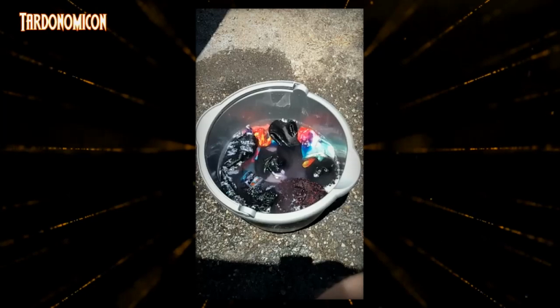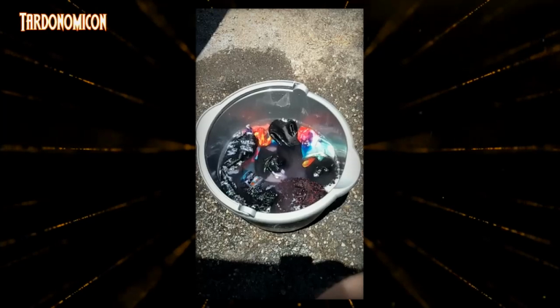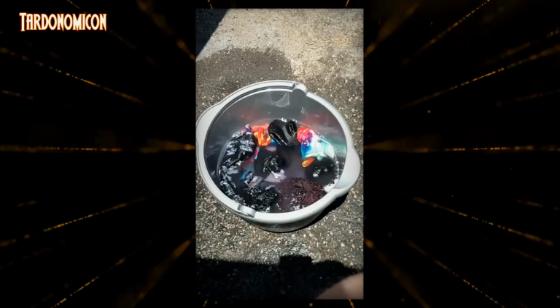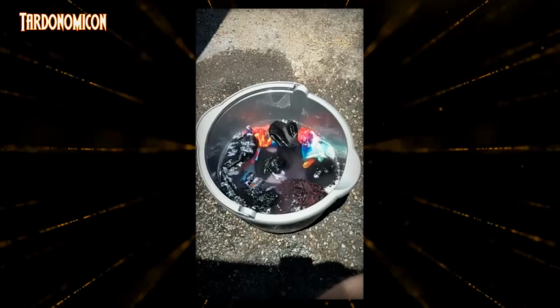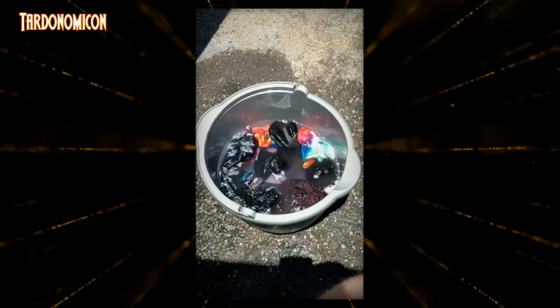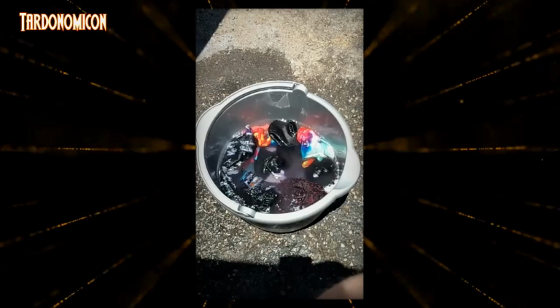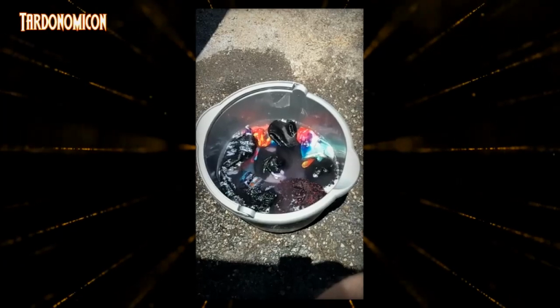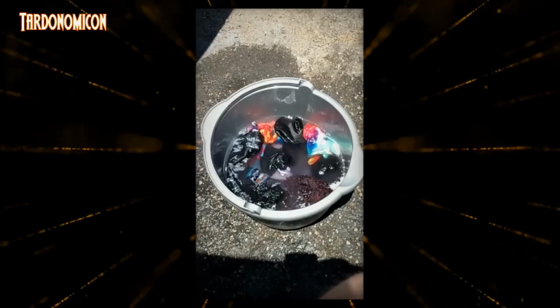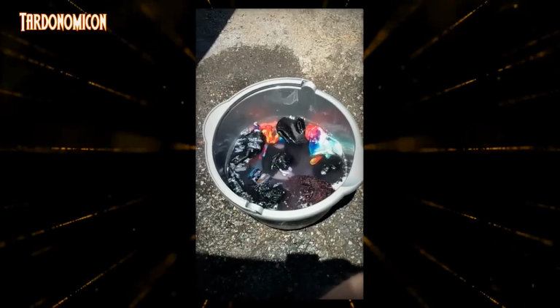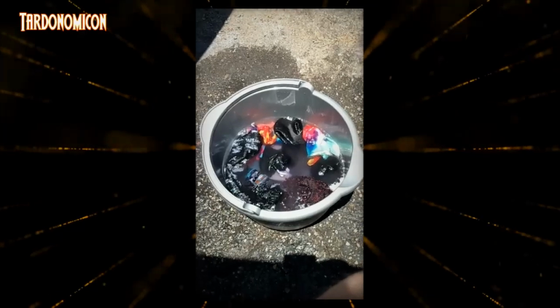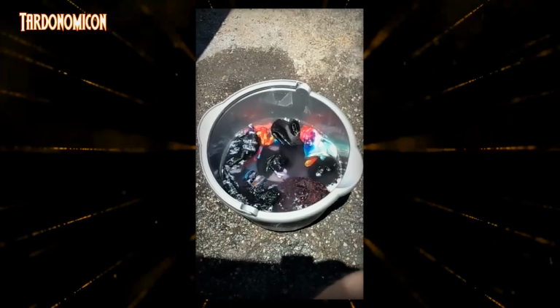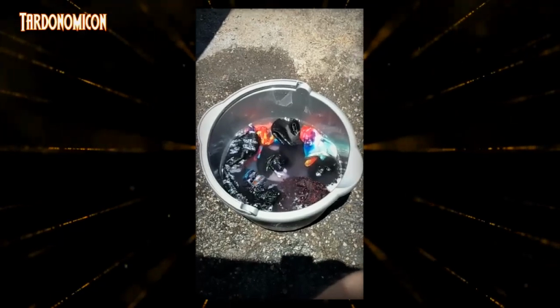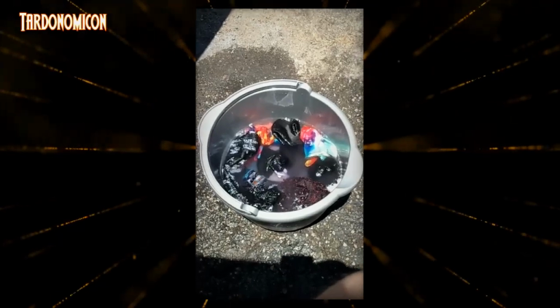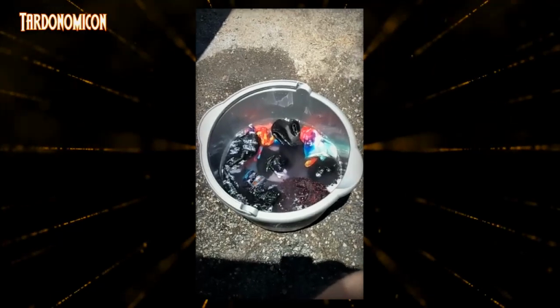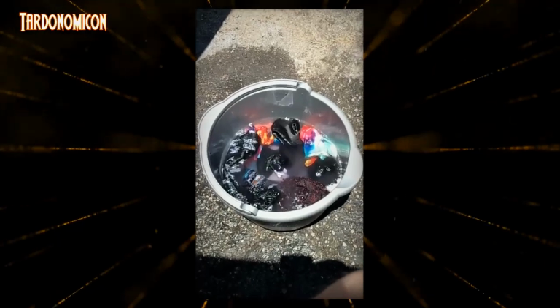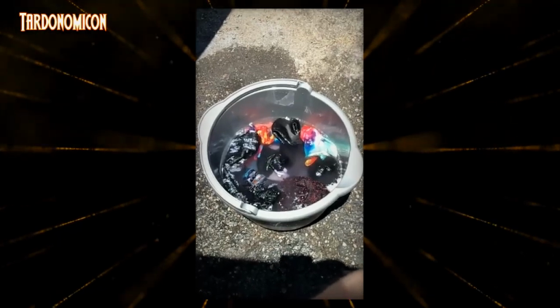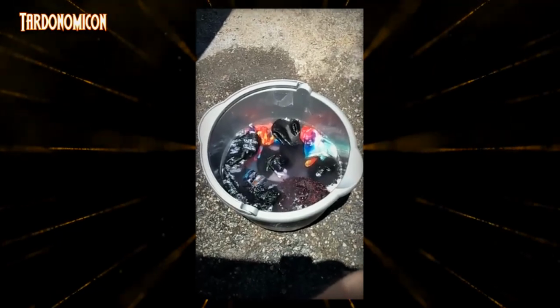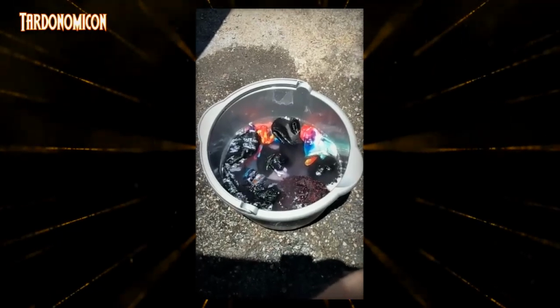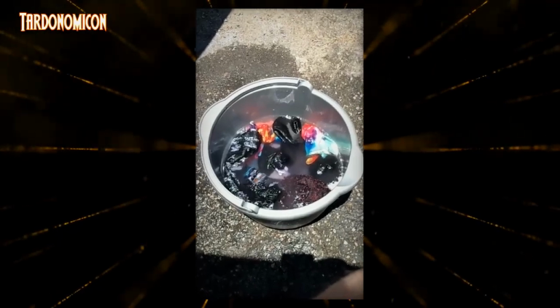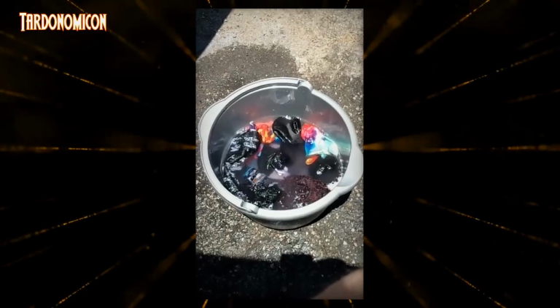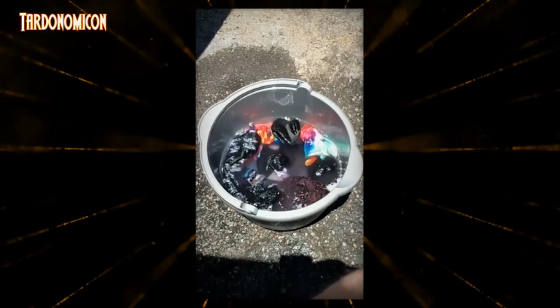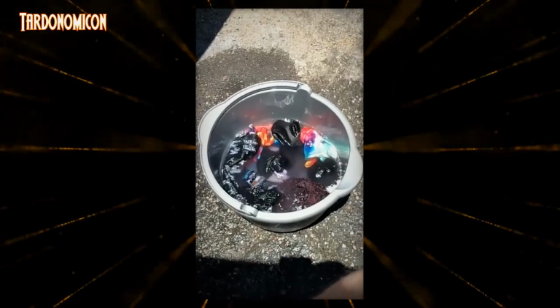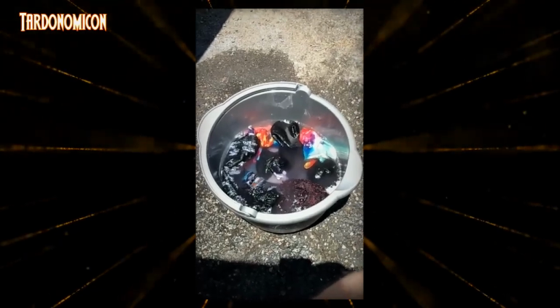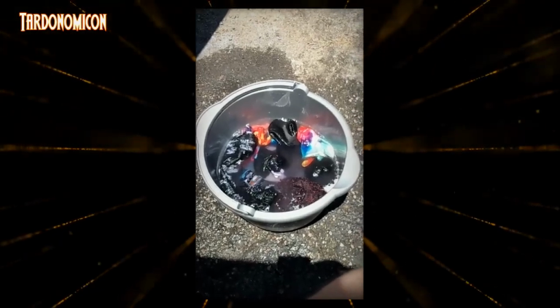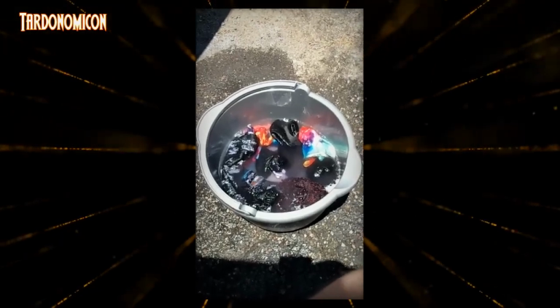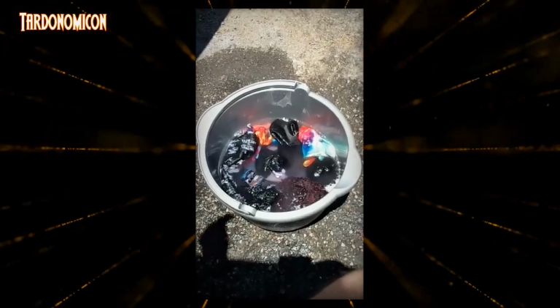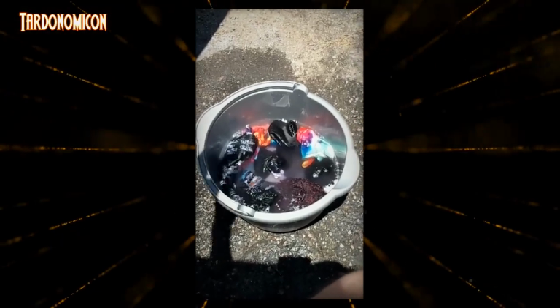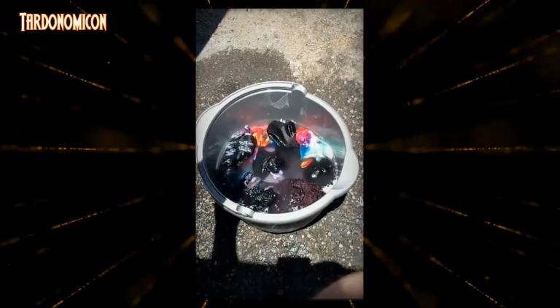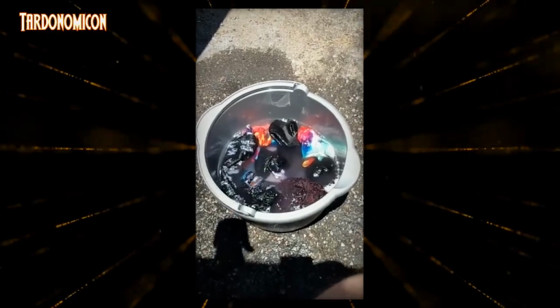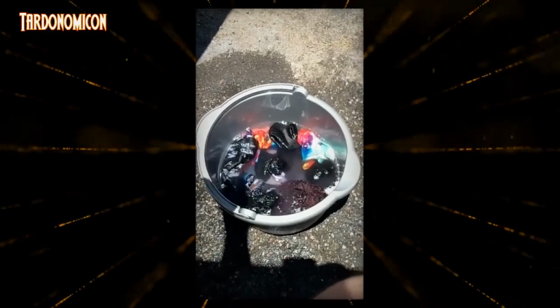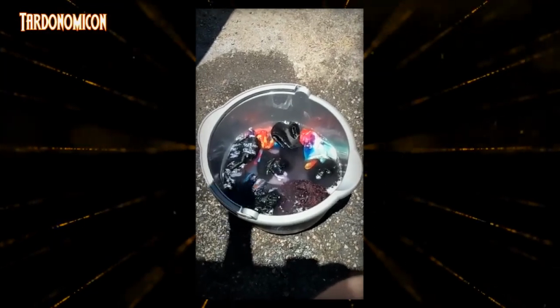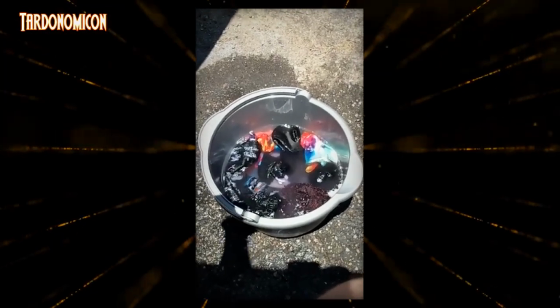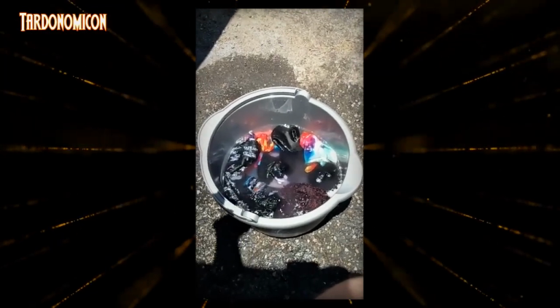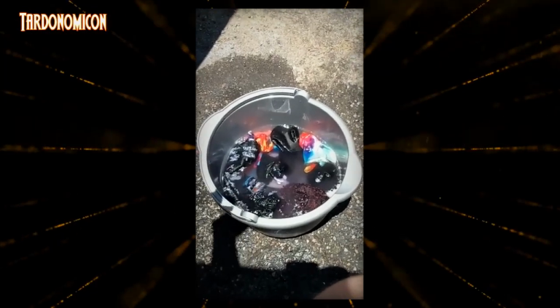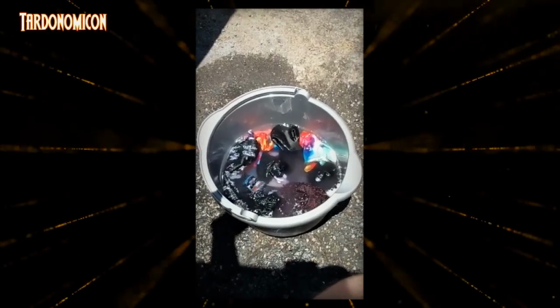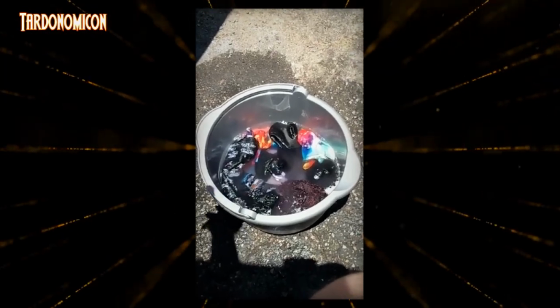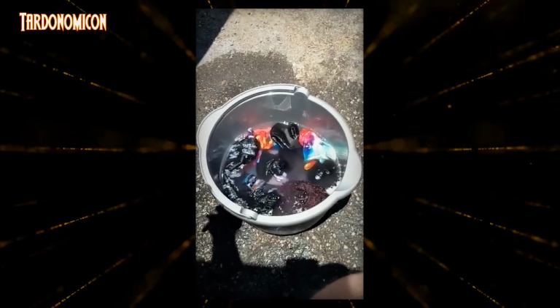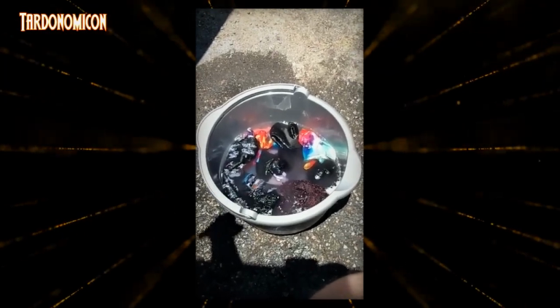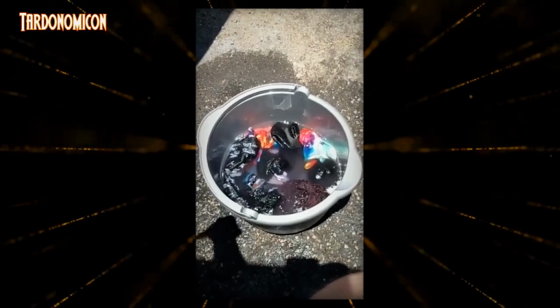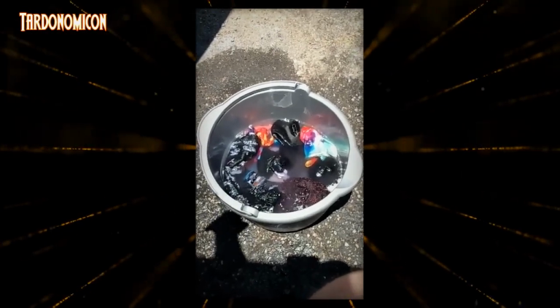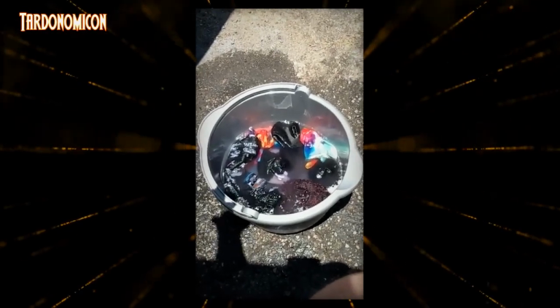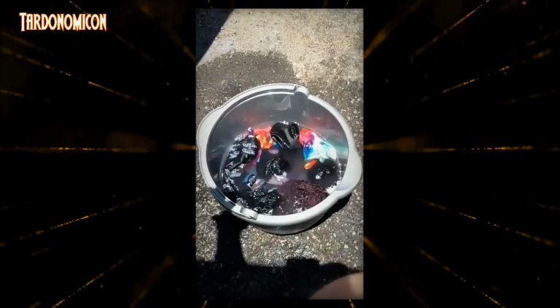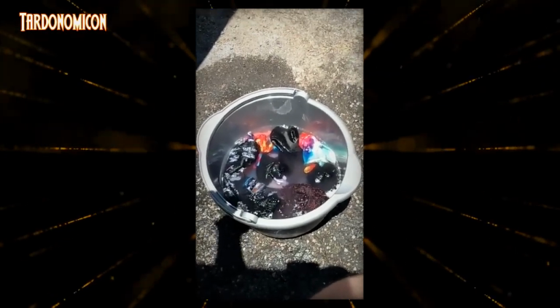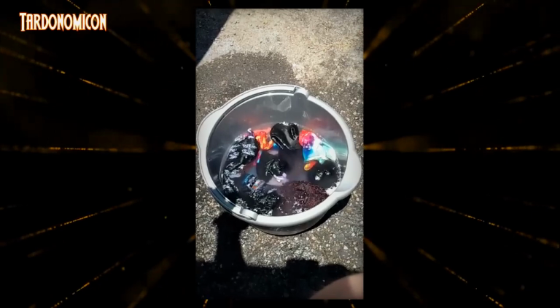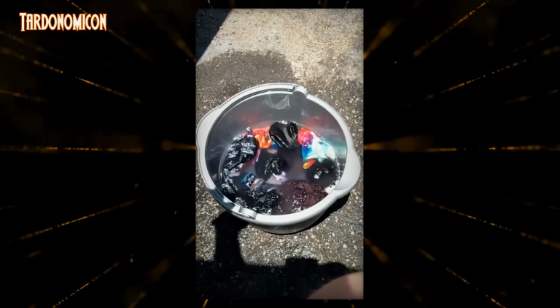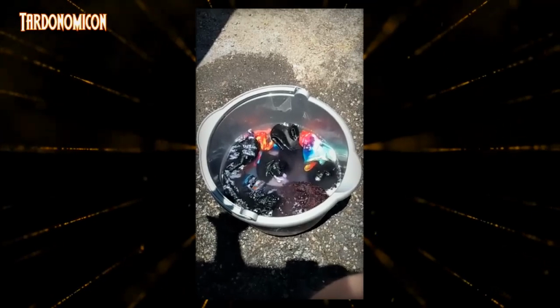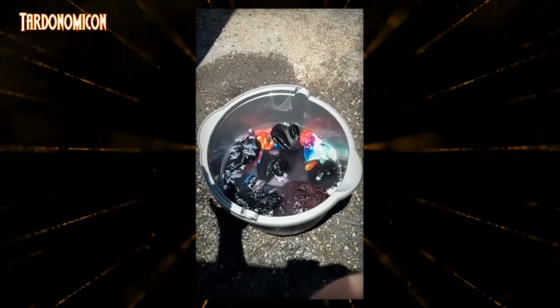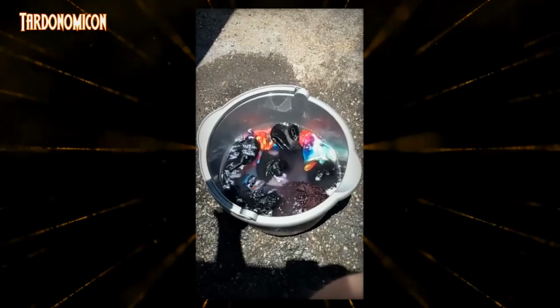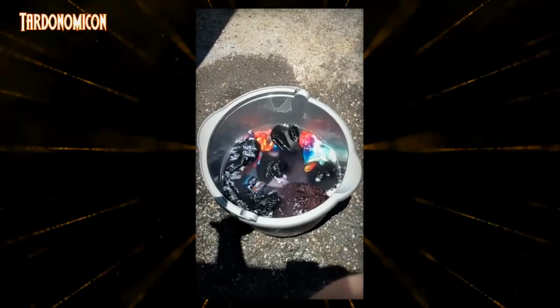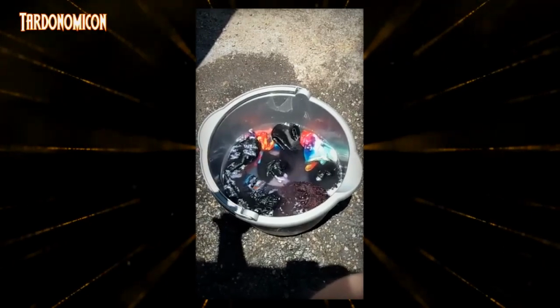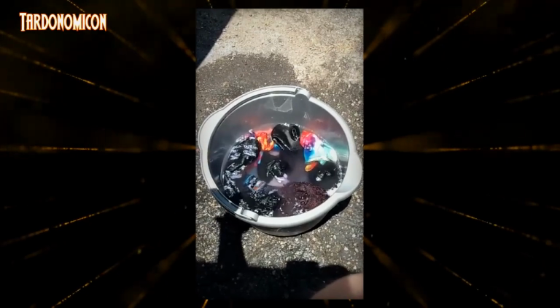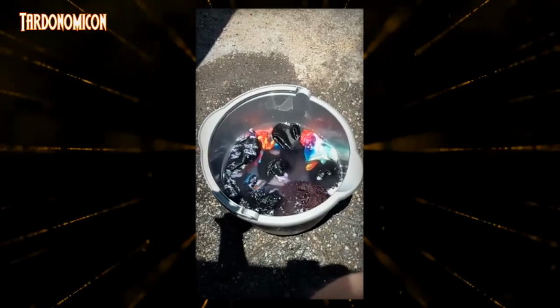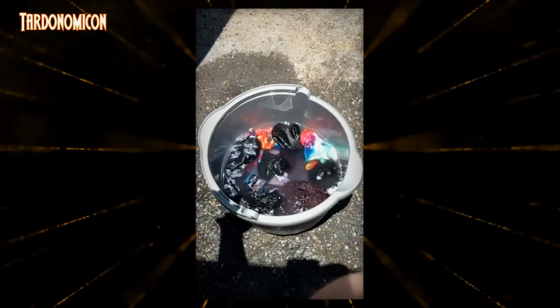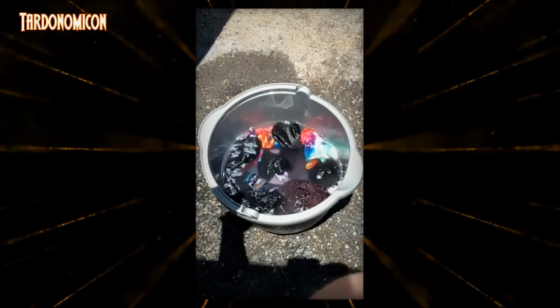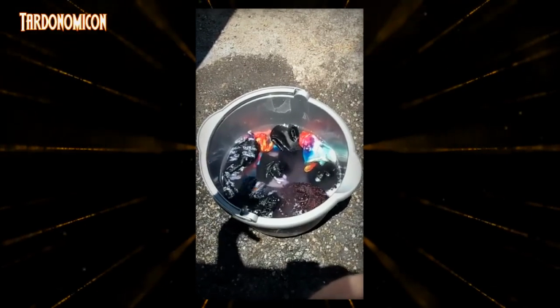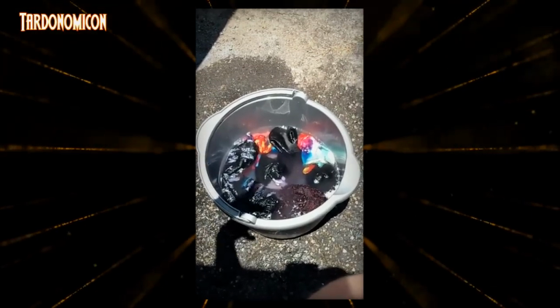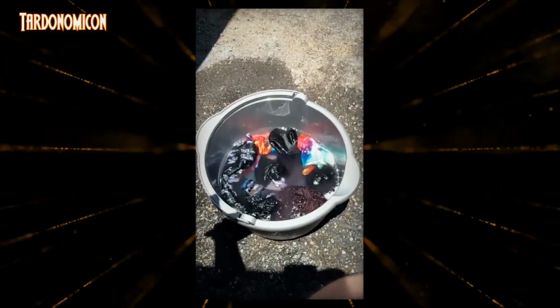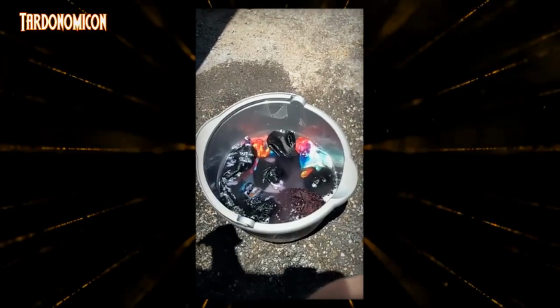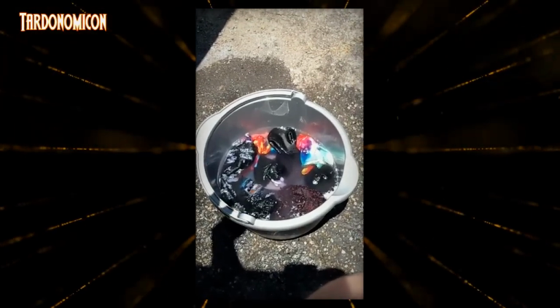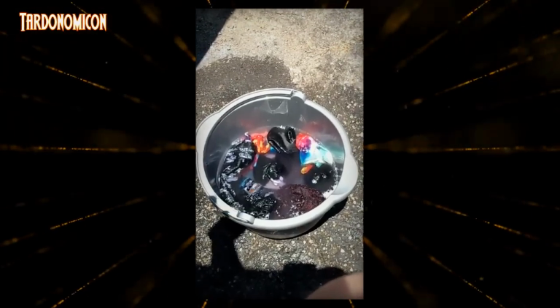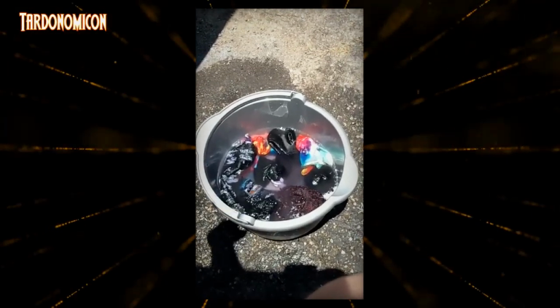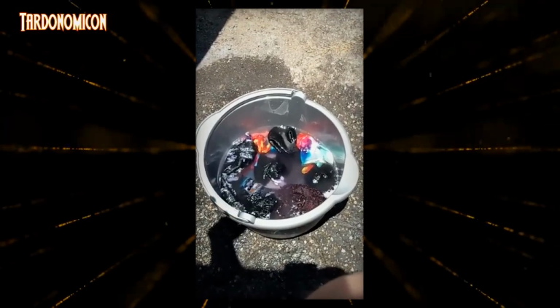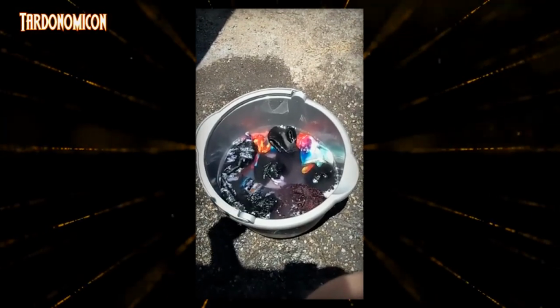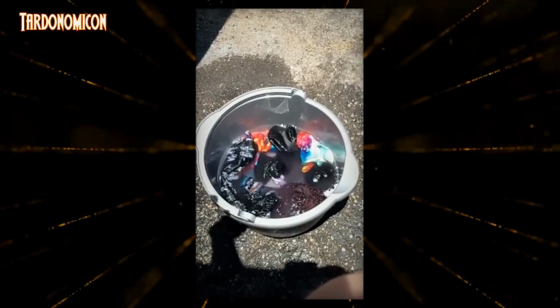Alright, so I wanted to make a quick video. This is just a look into homeless life. This is how I do laundry.